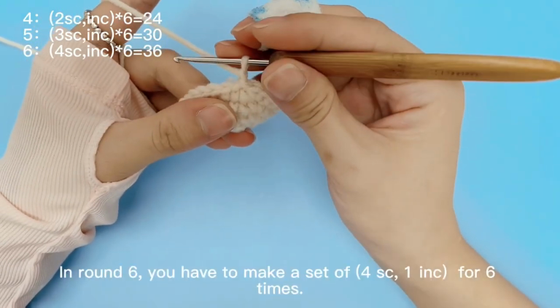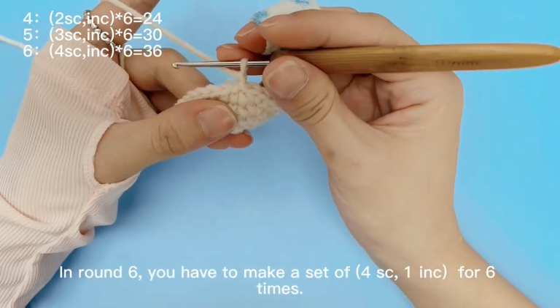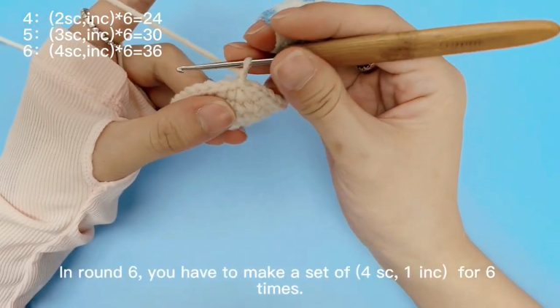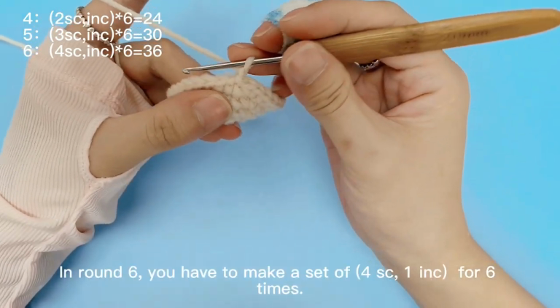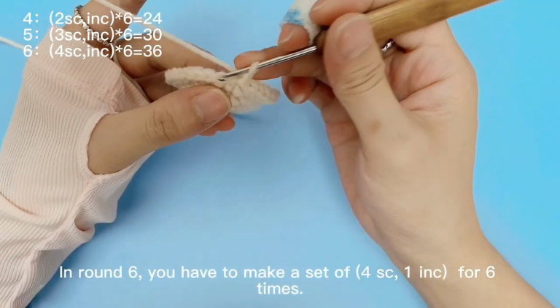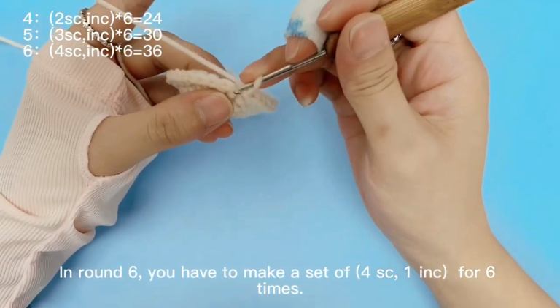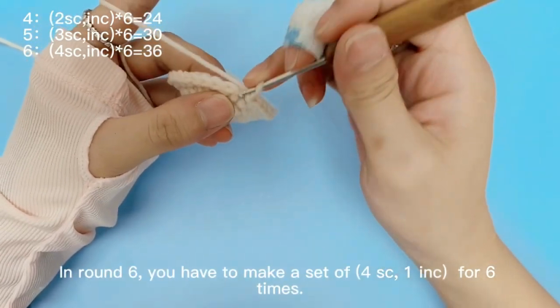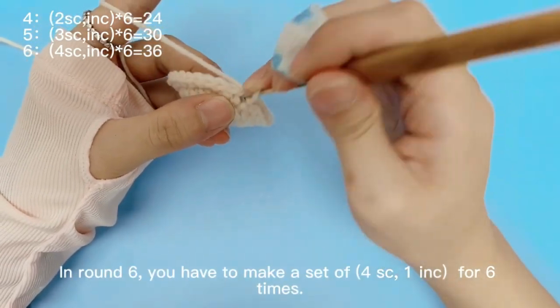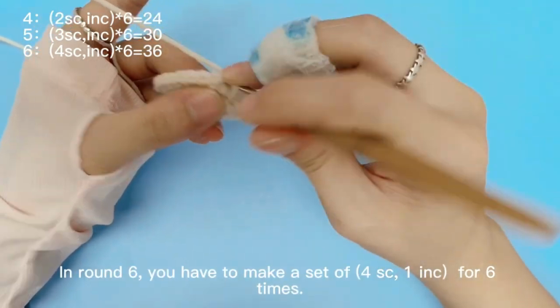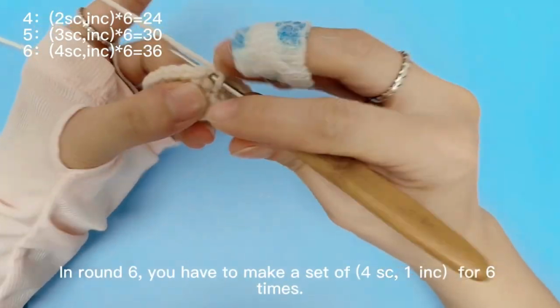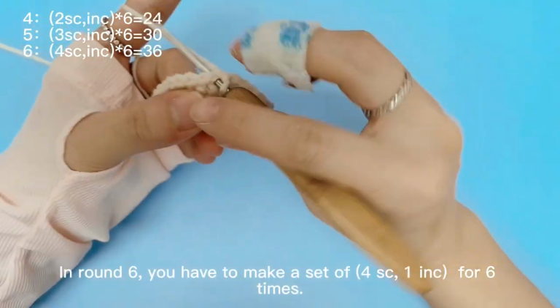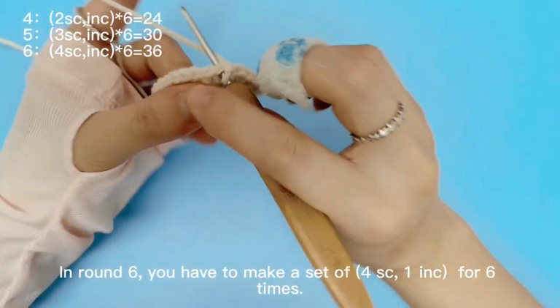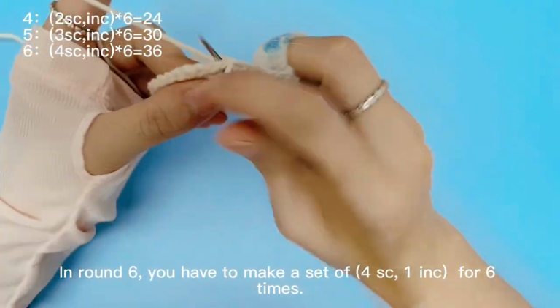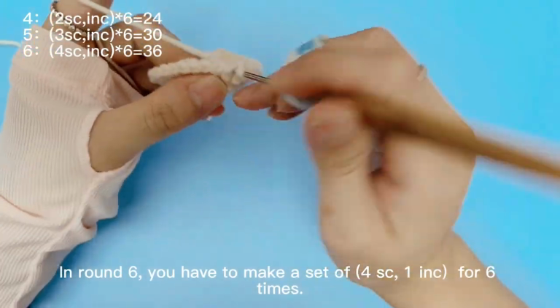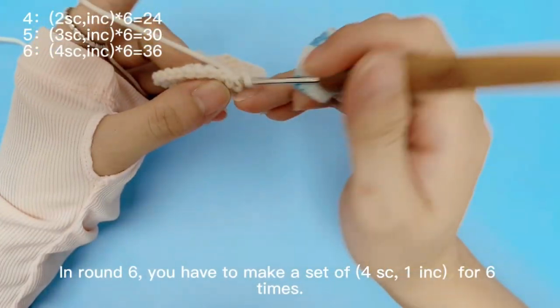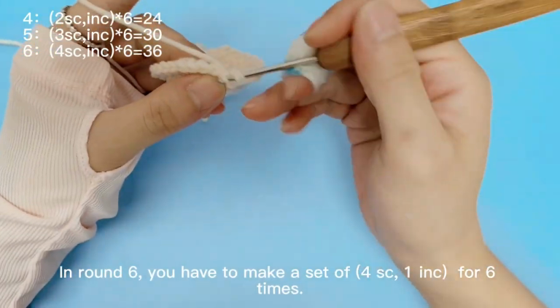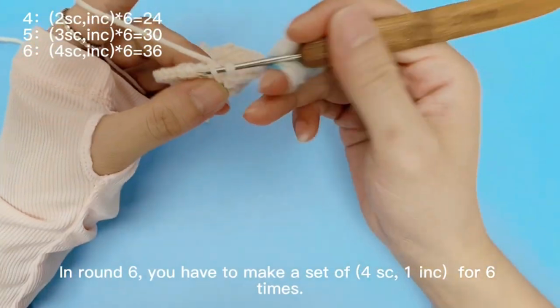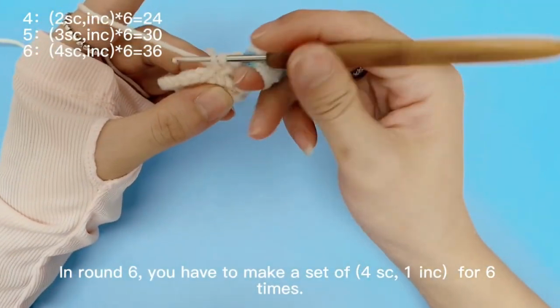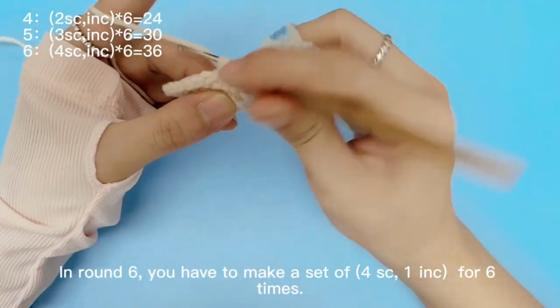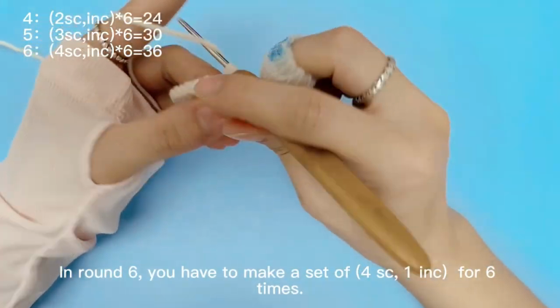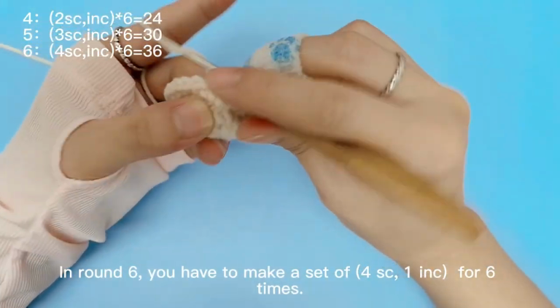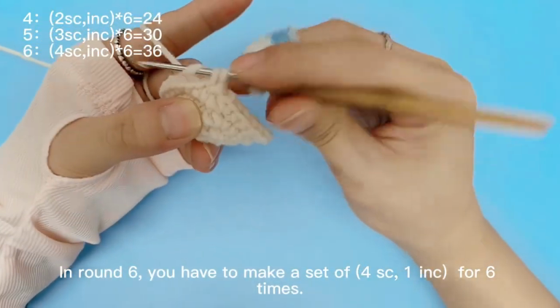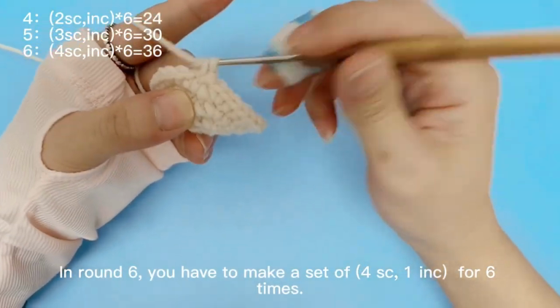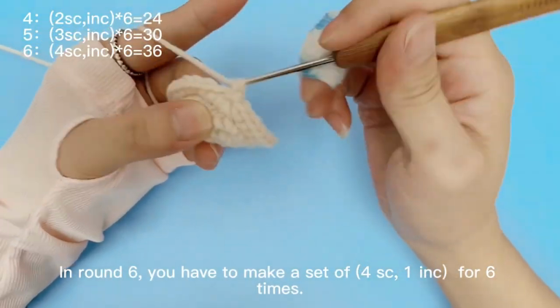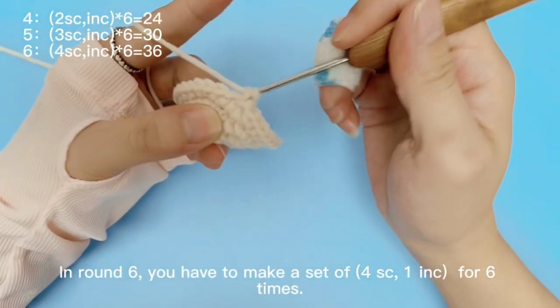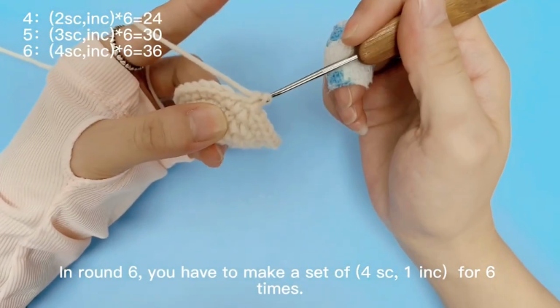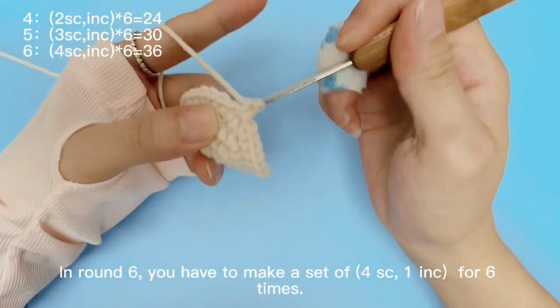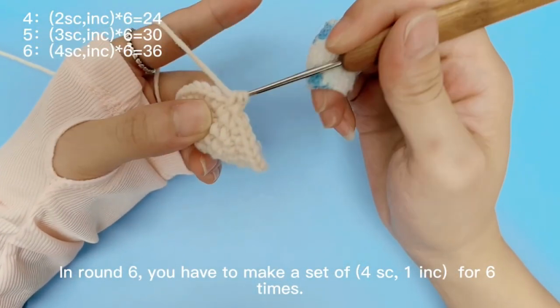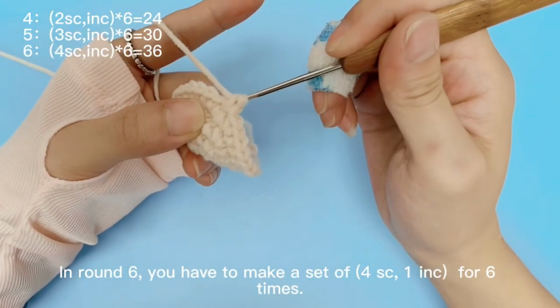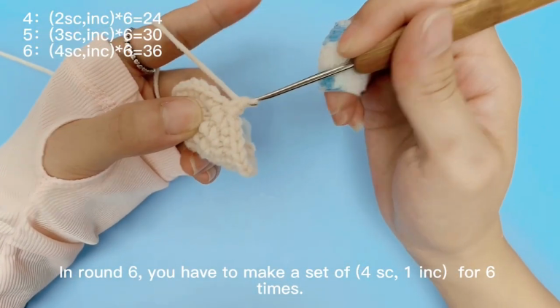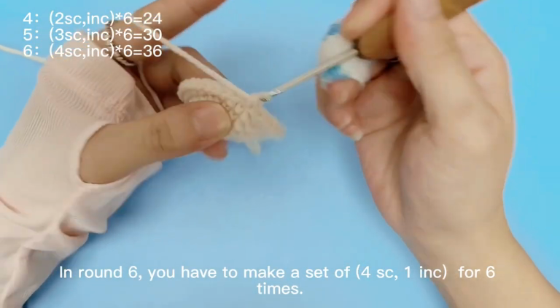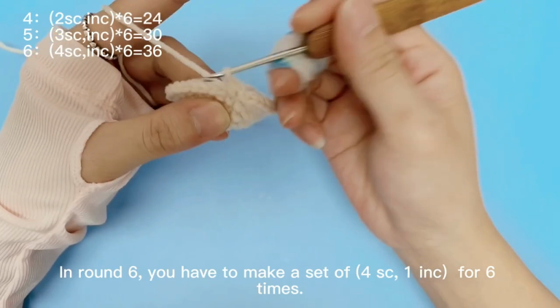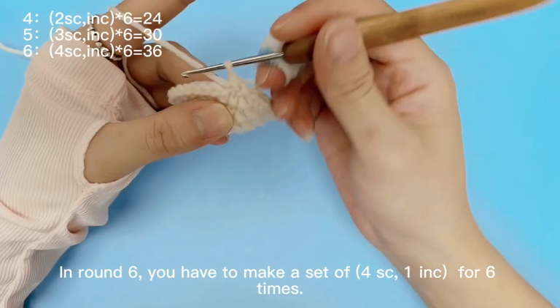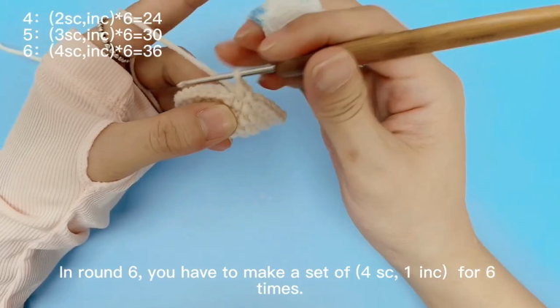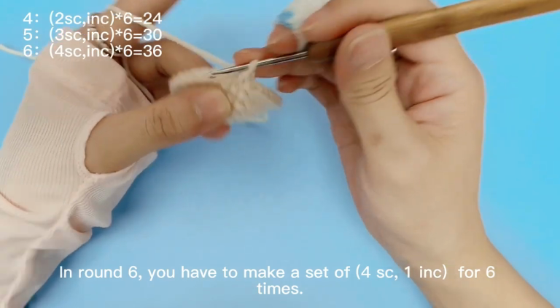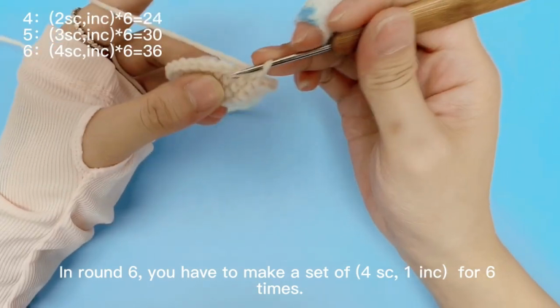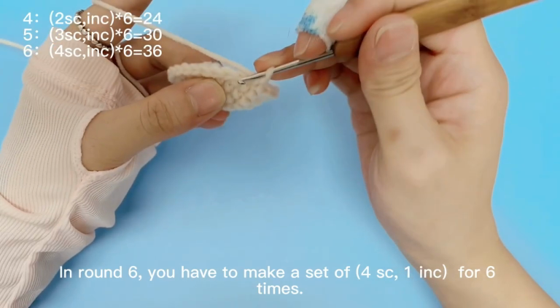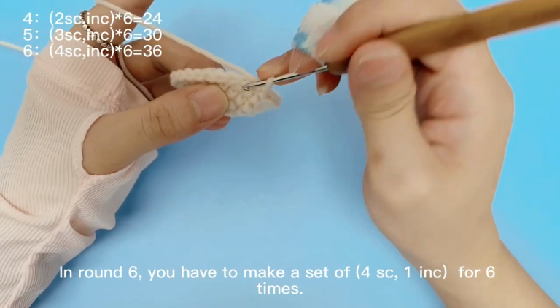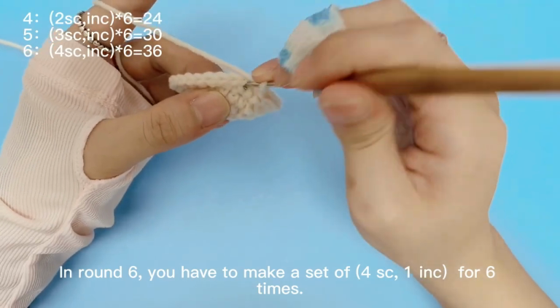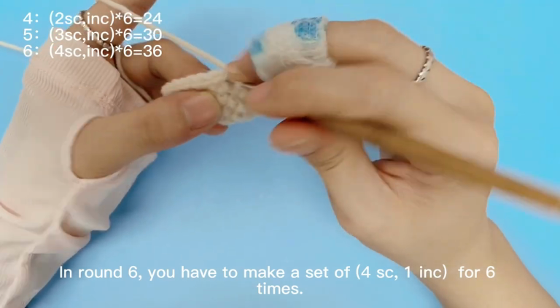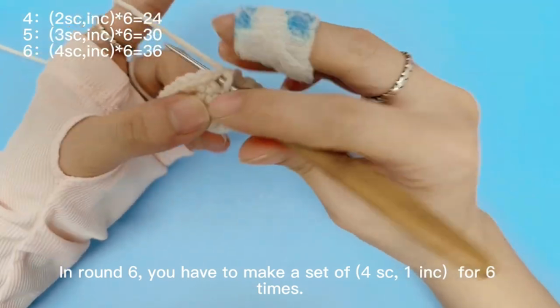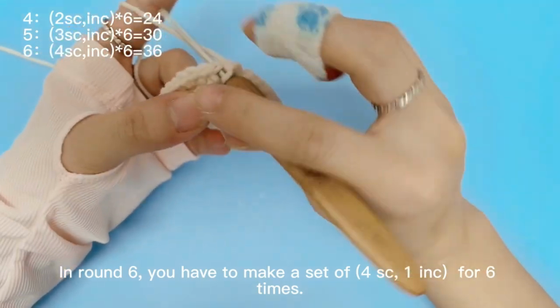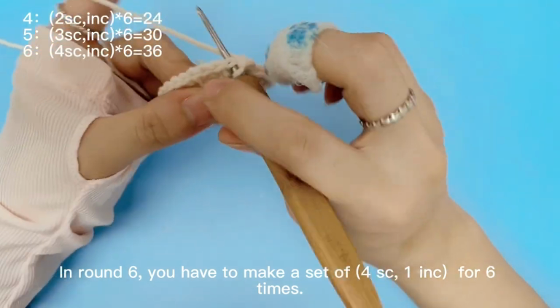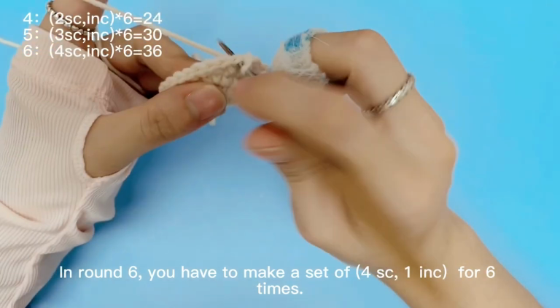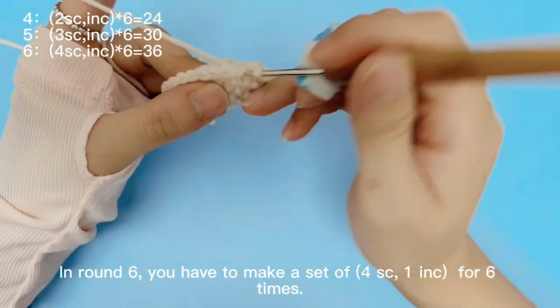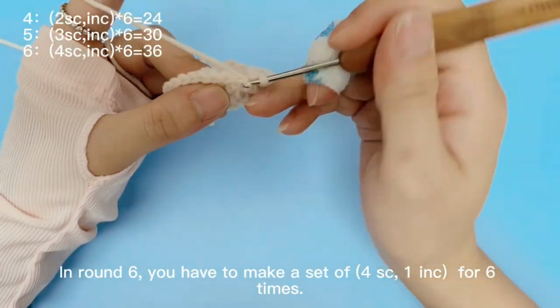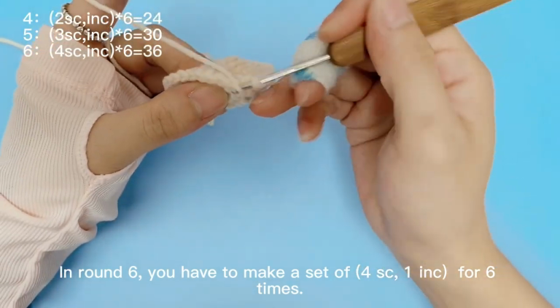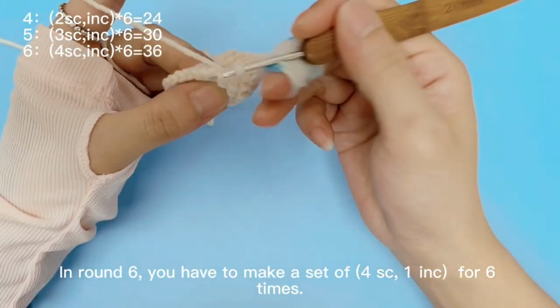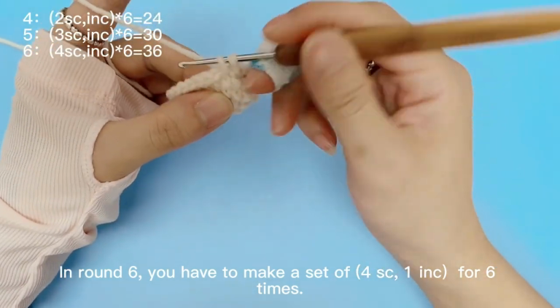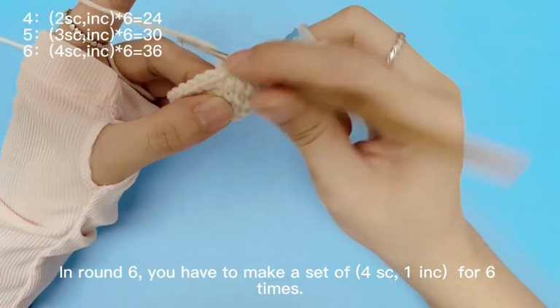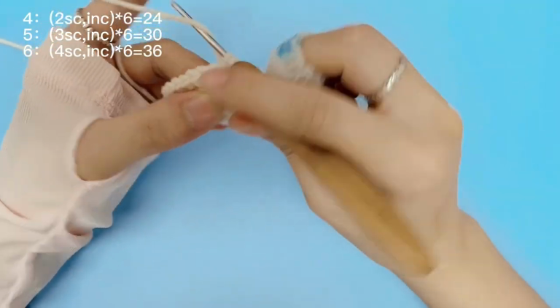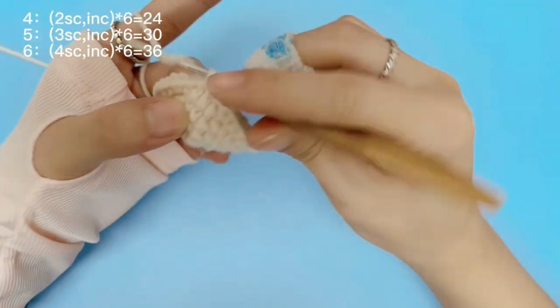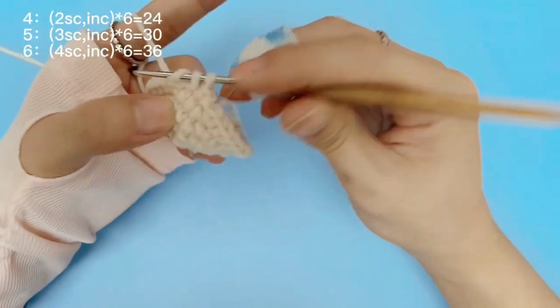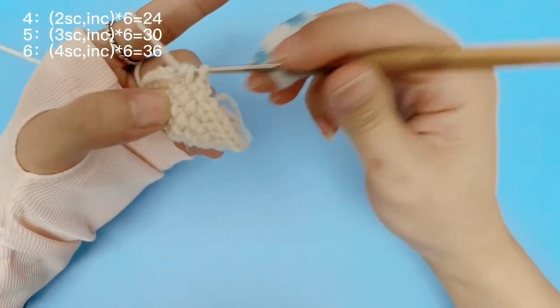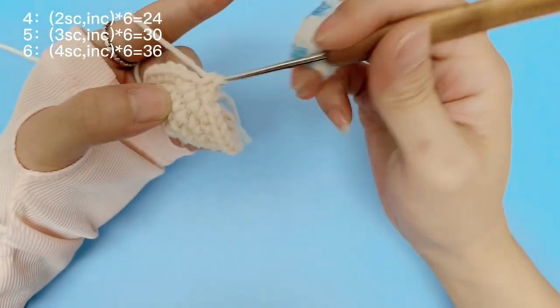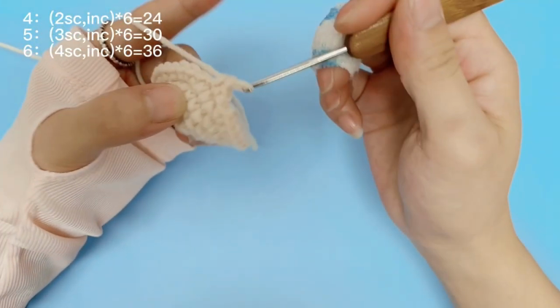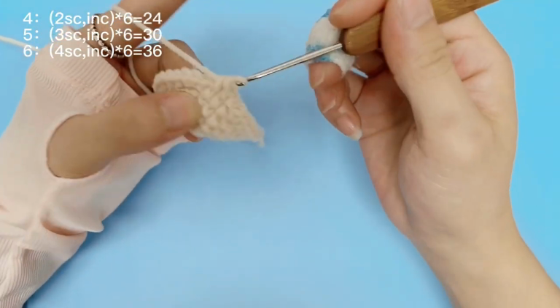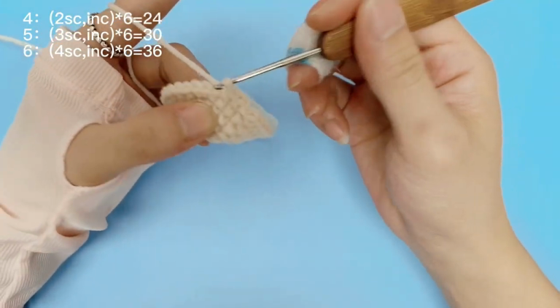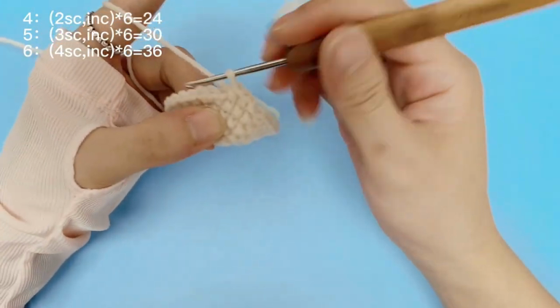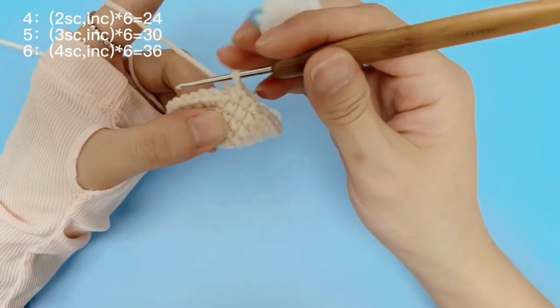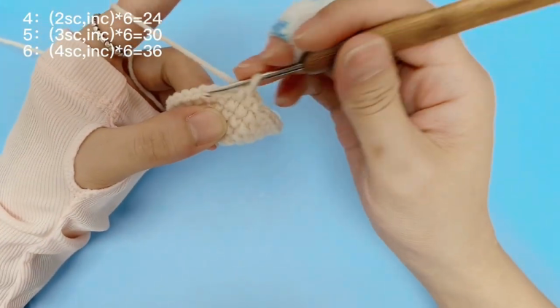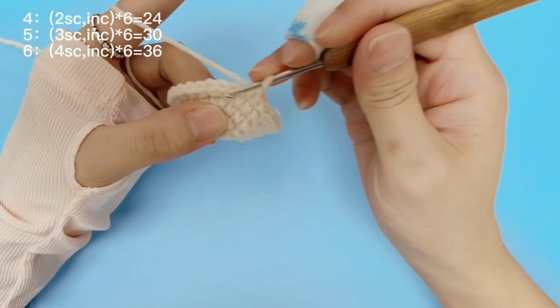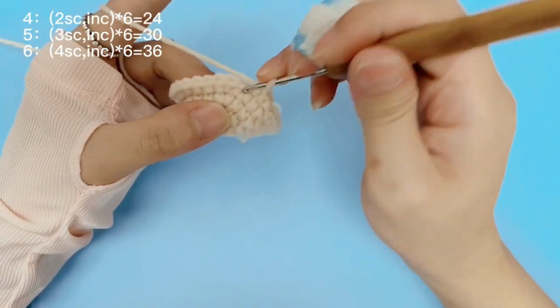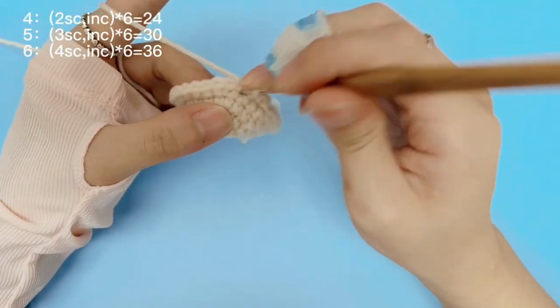In round 6, you have to make a set of 4 single crochets with 1 increase, for 6 times.